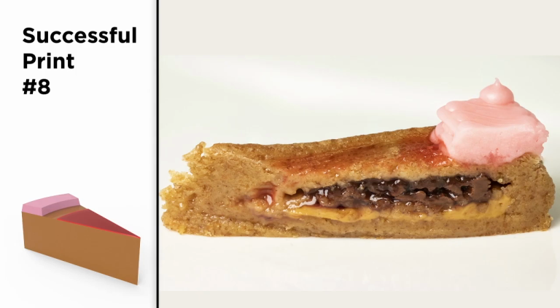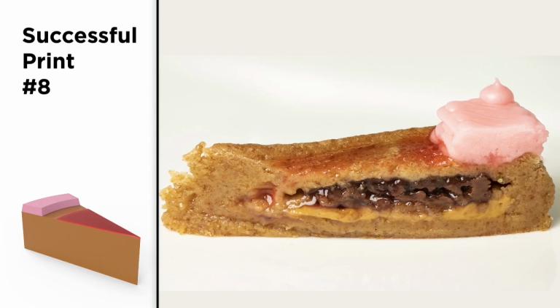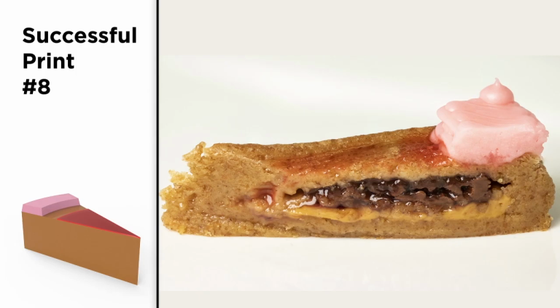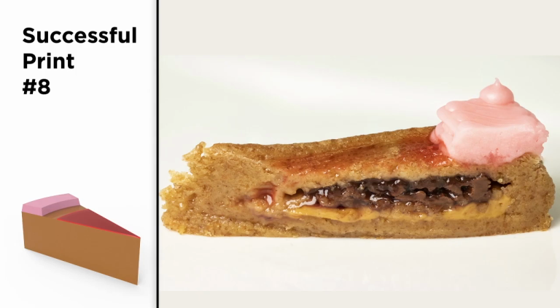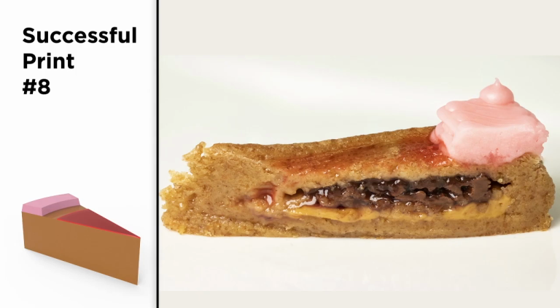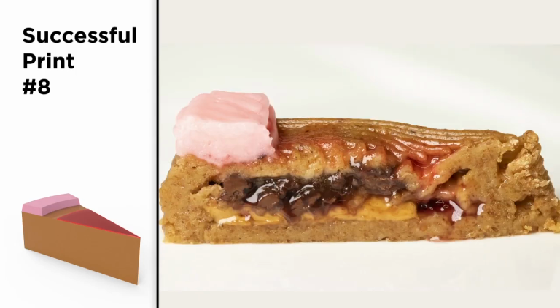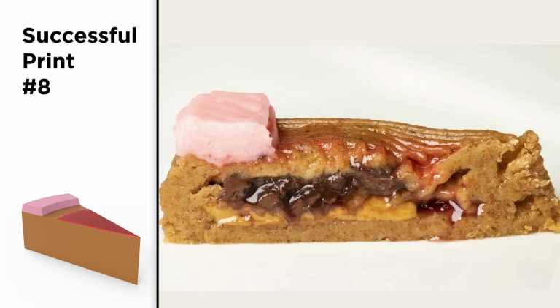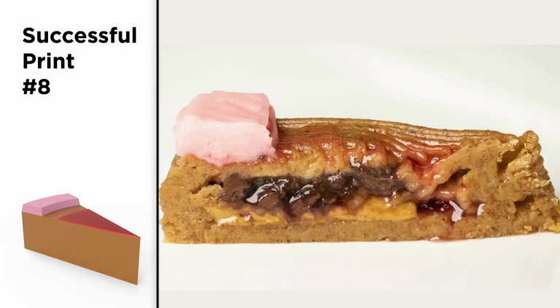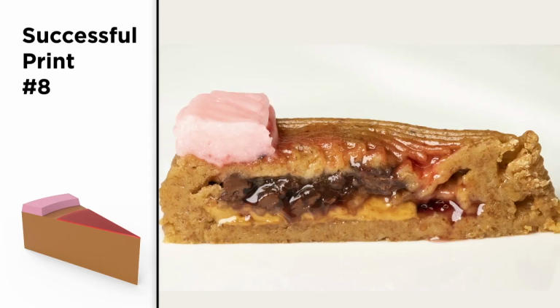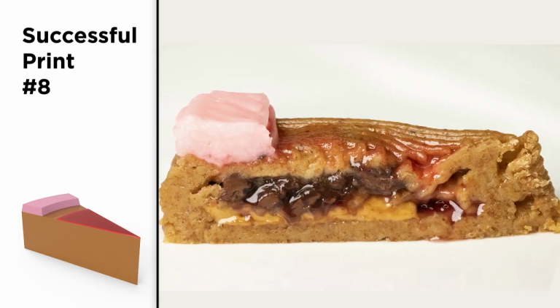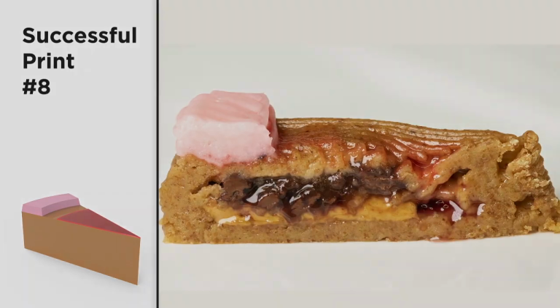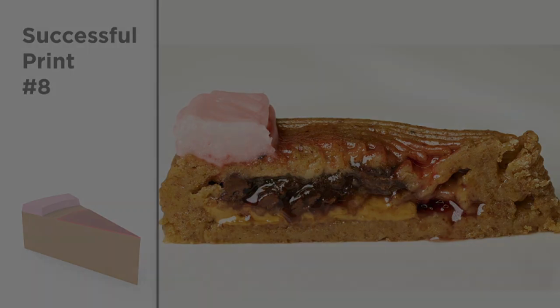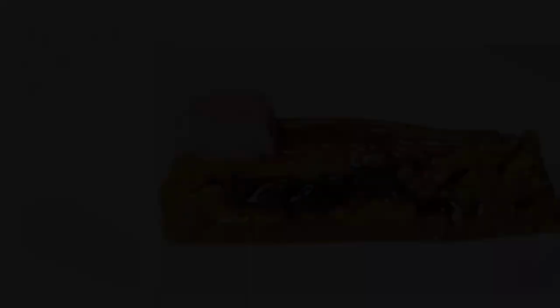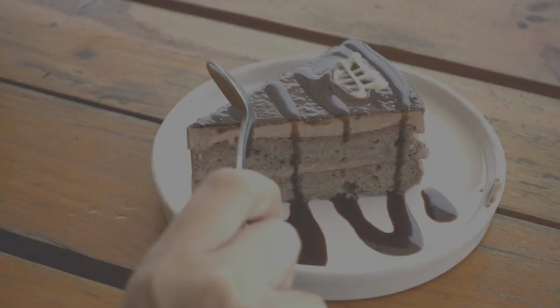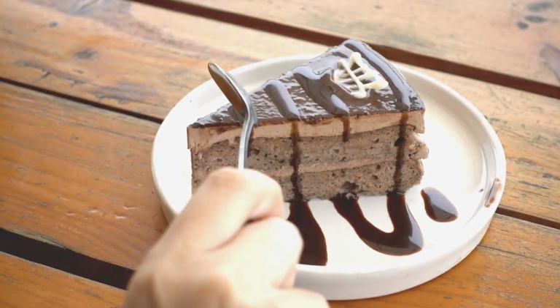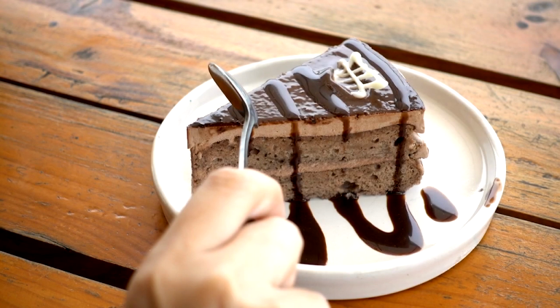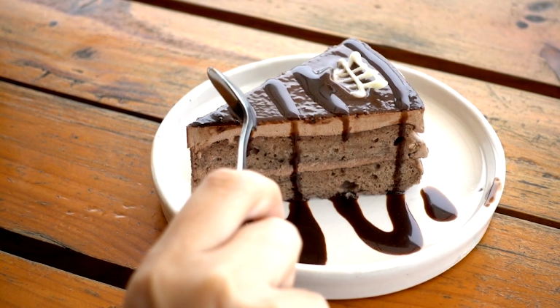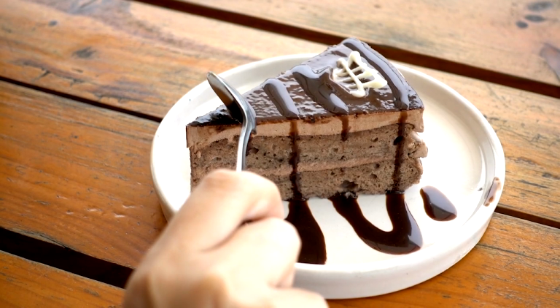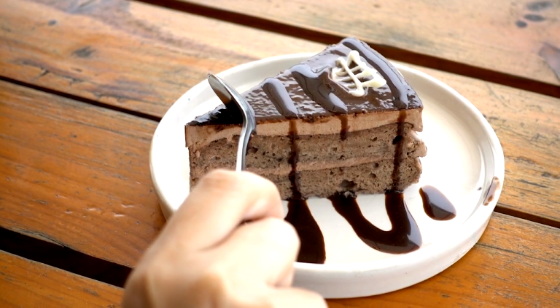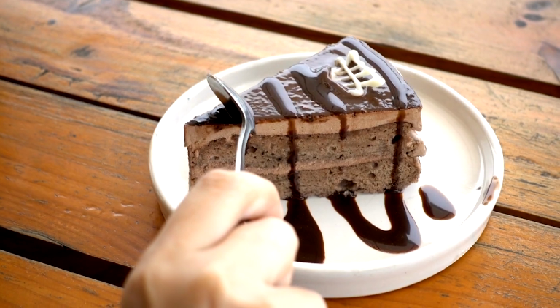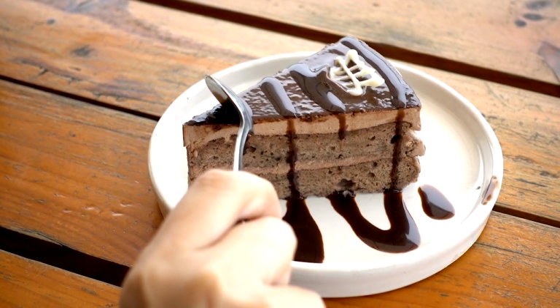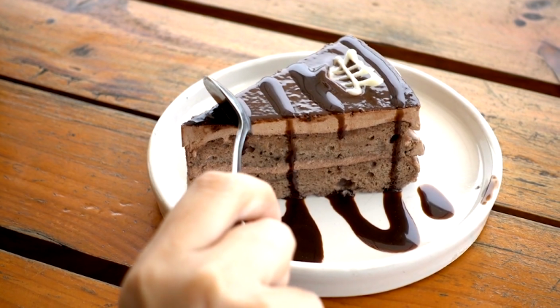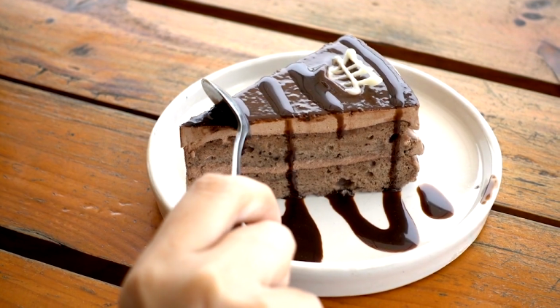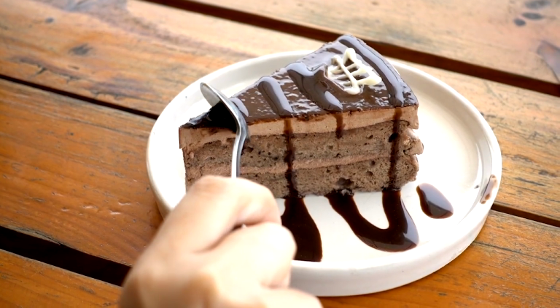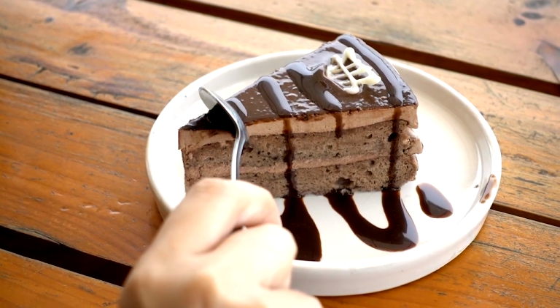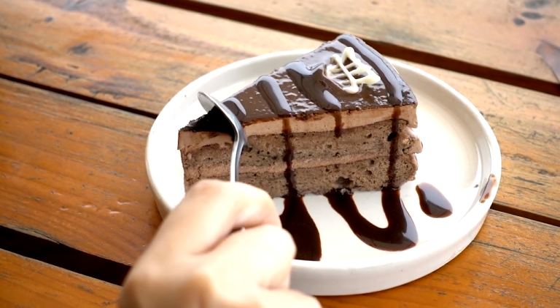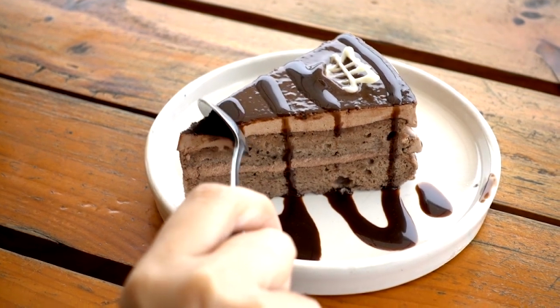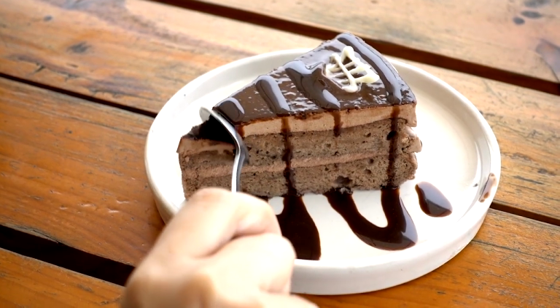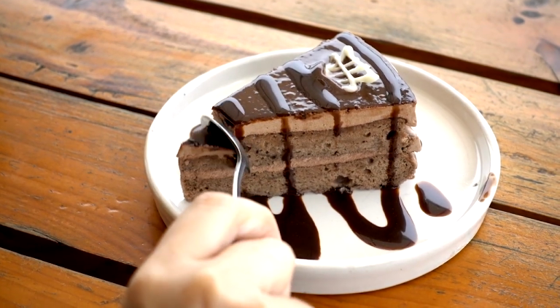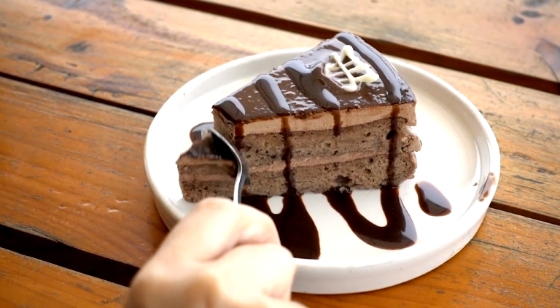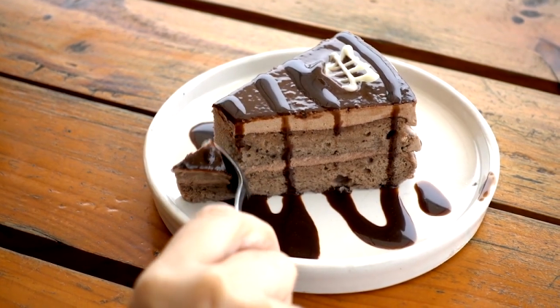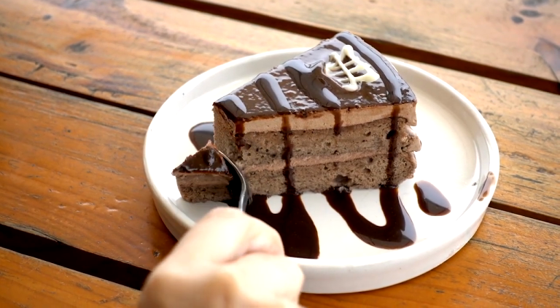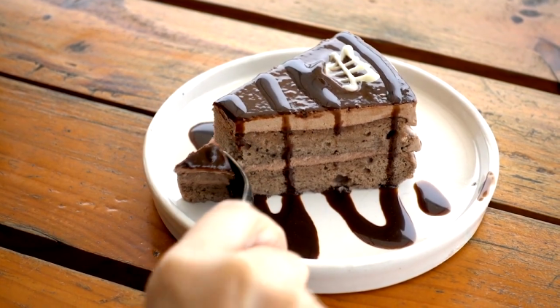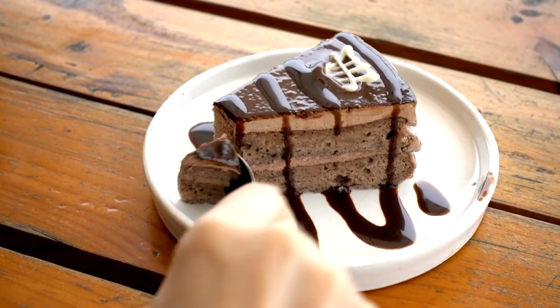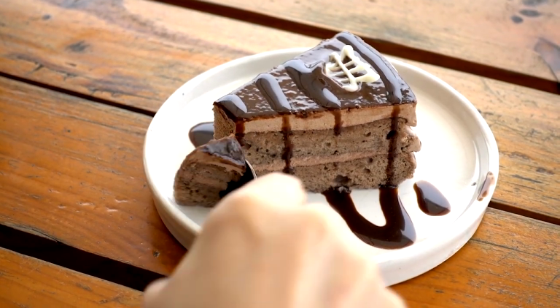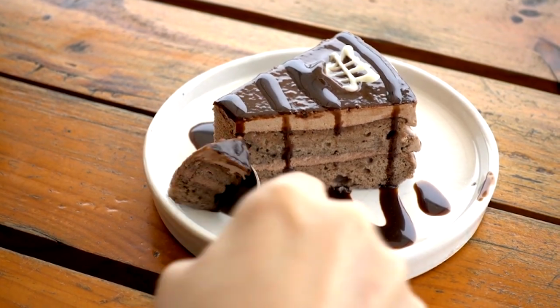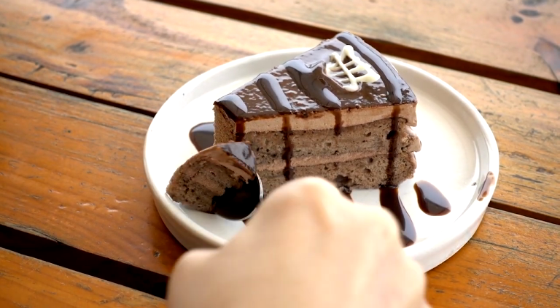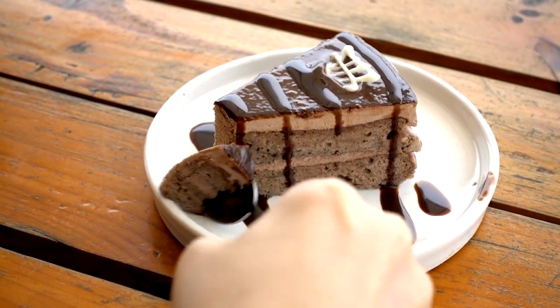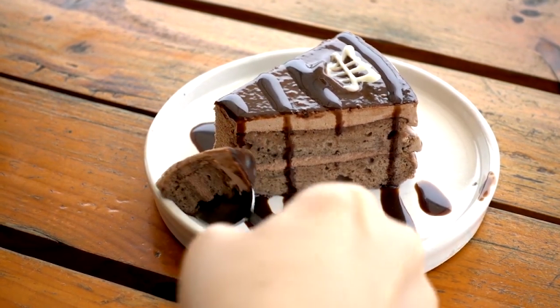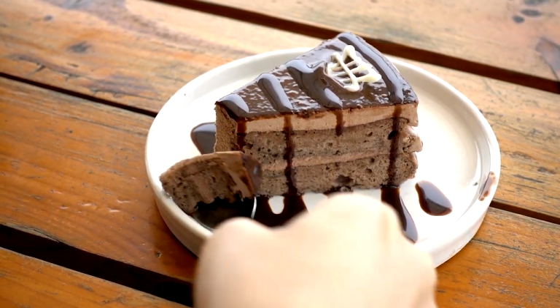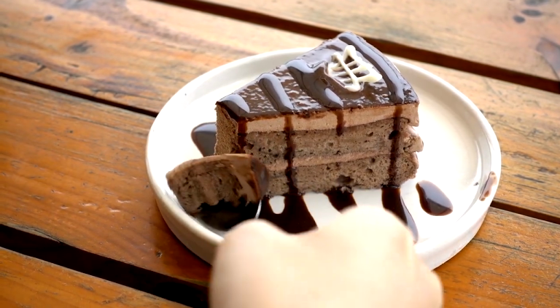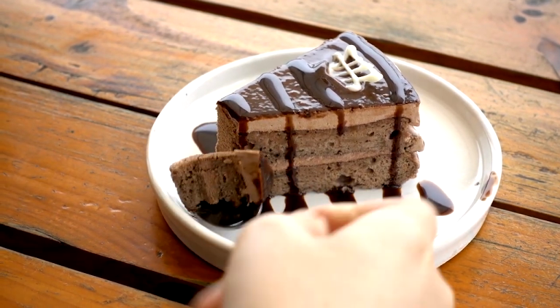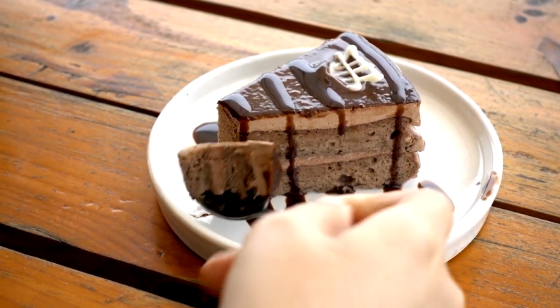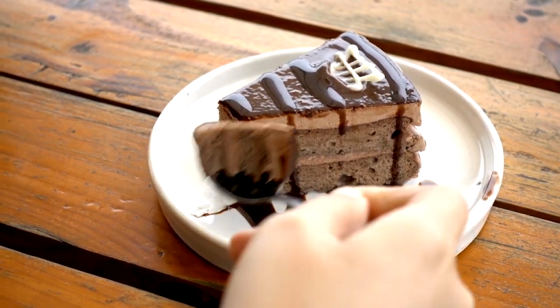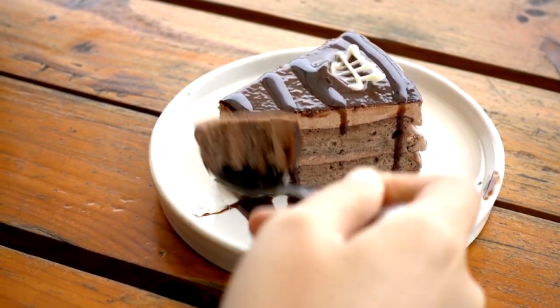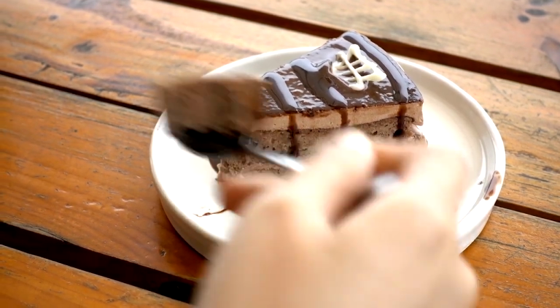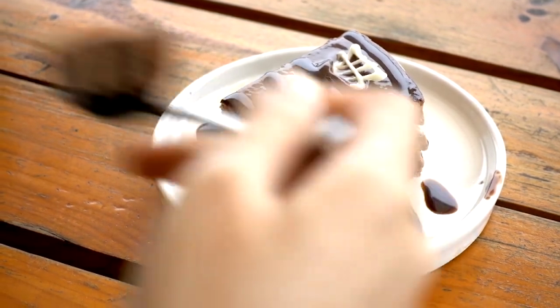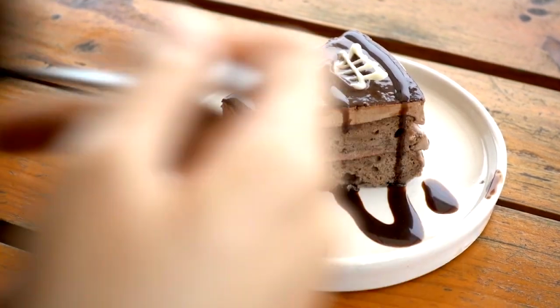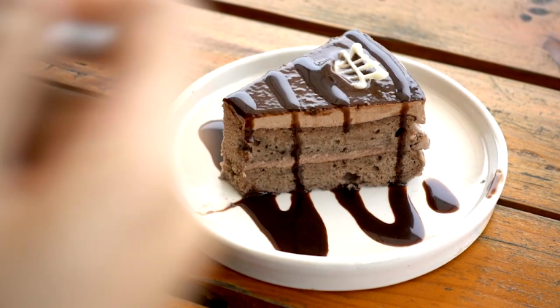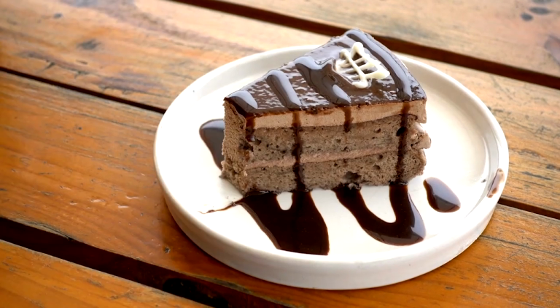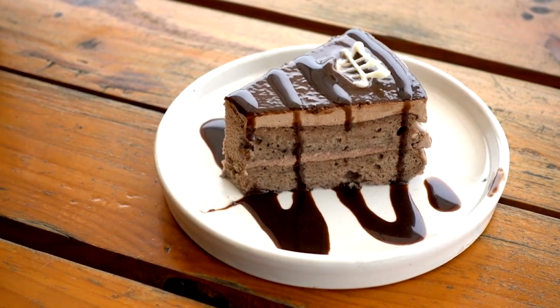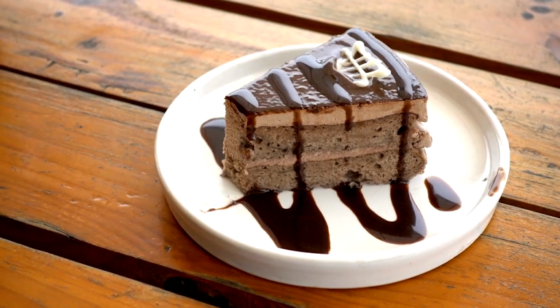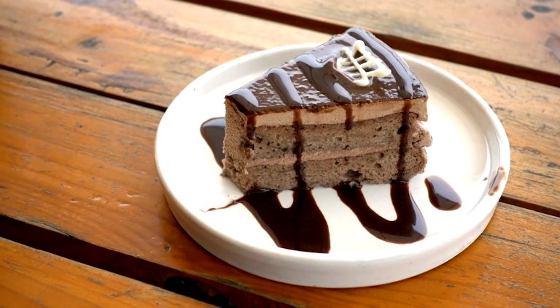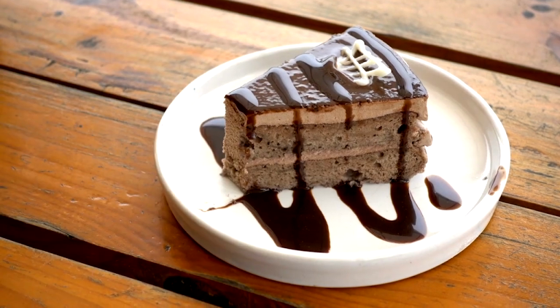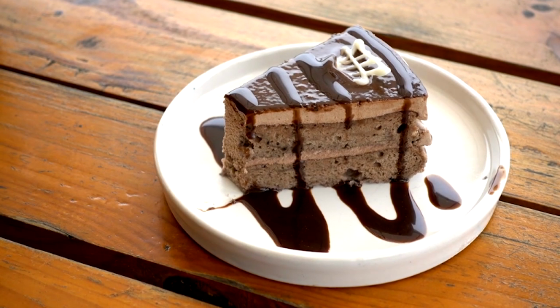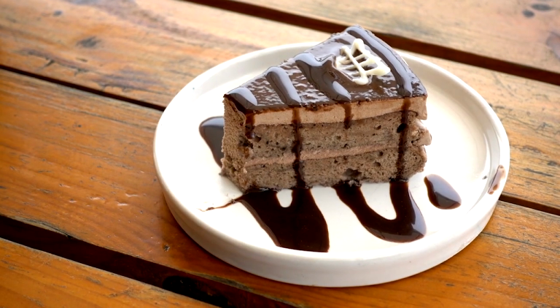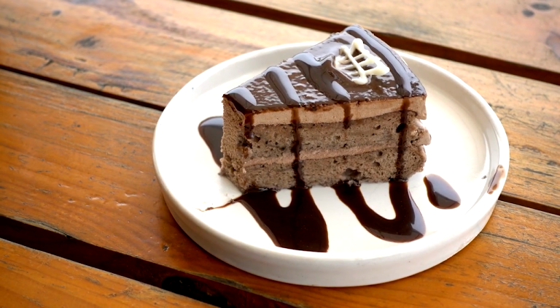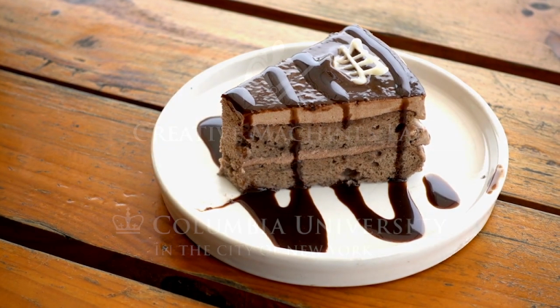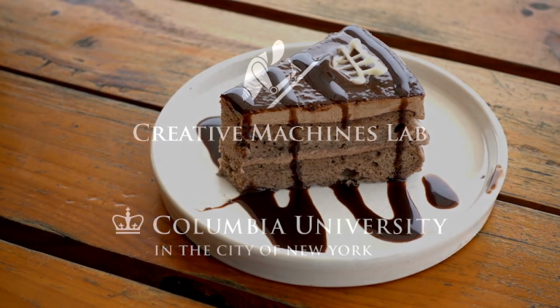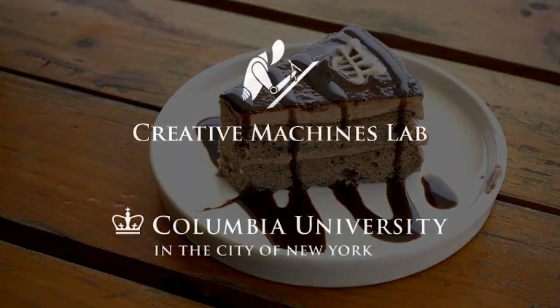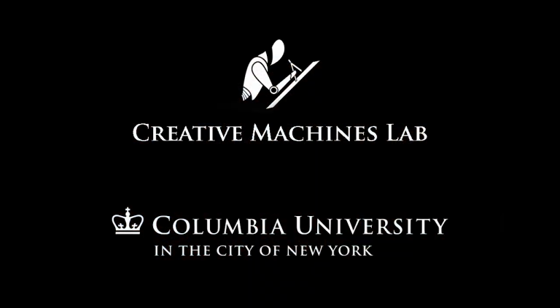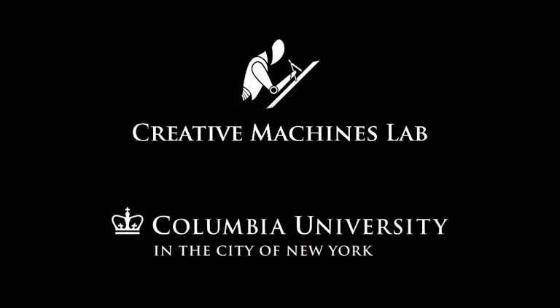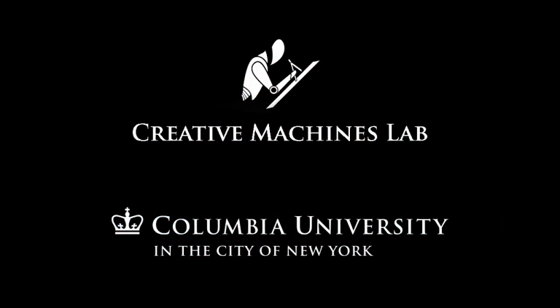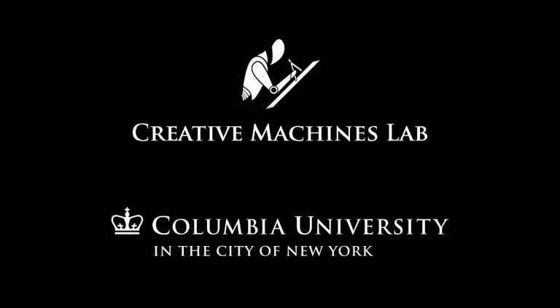Who knows? Perhaps food printing might allow people to share a slice of pie even when they are far apart.